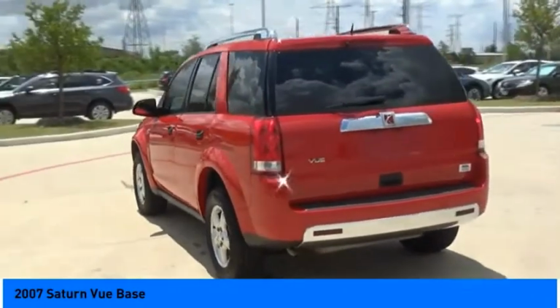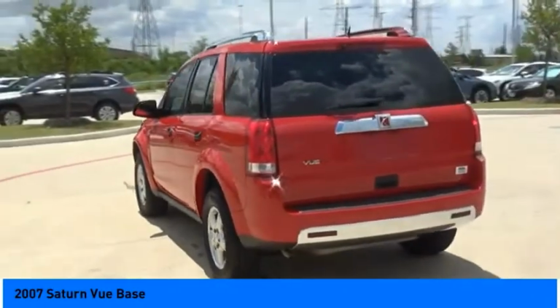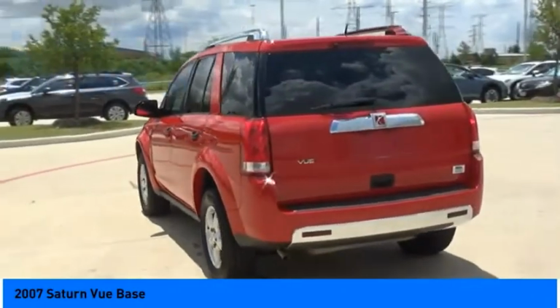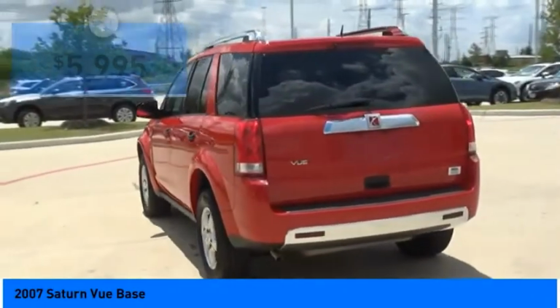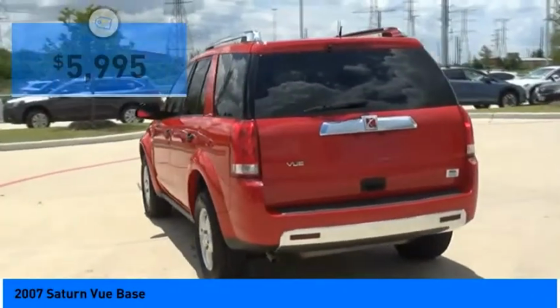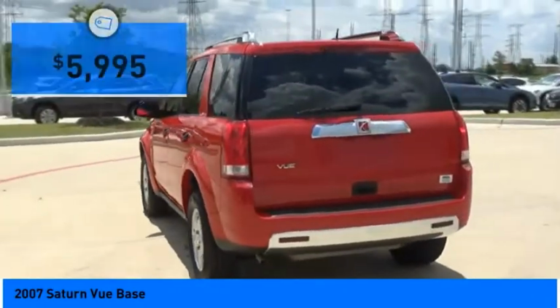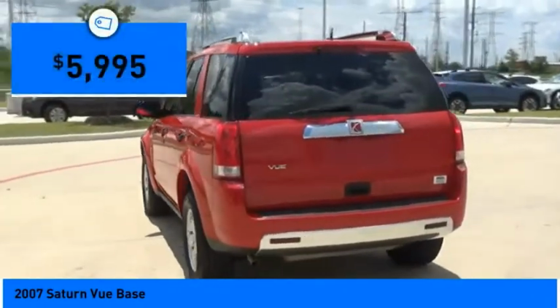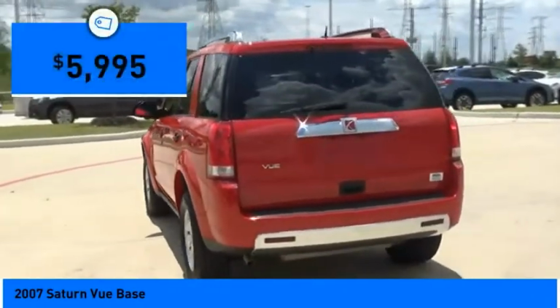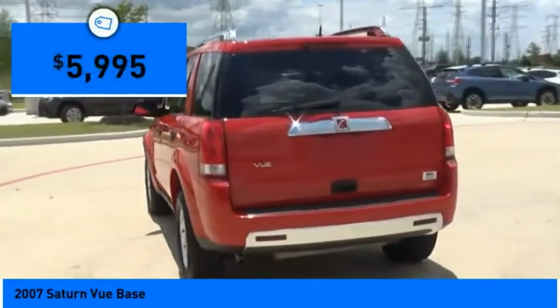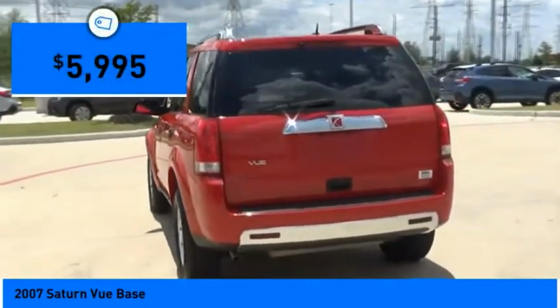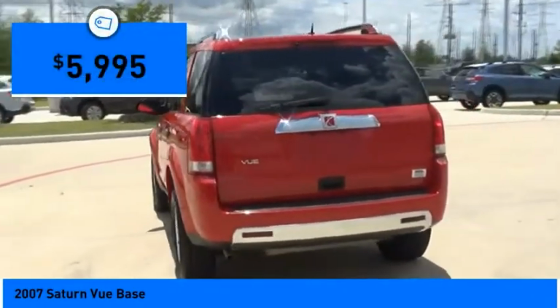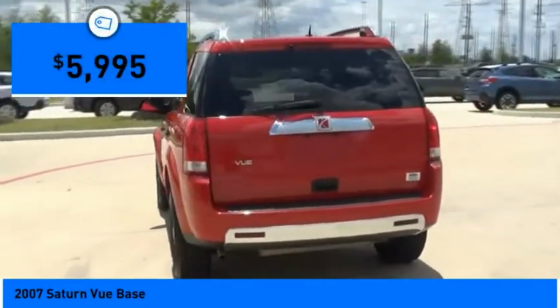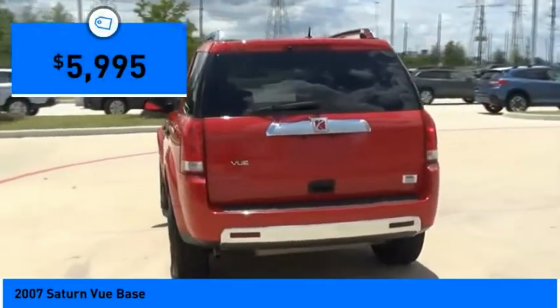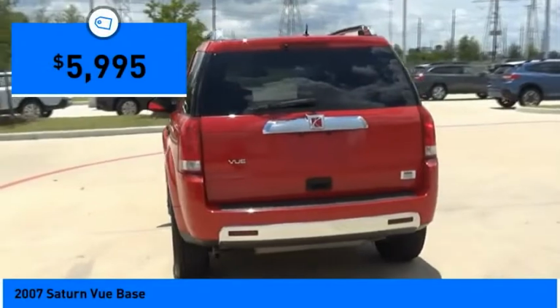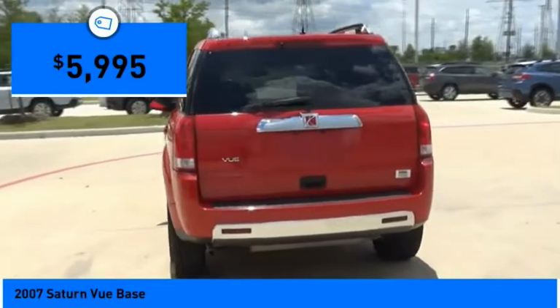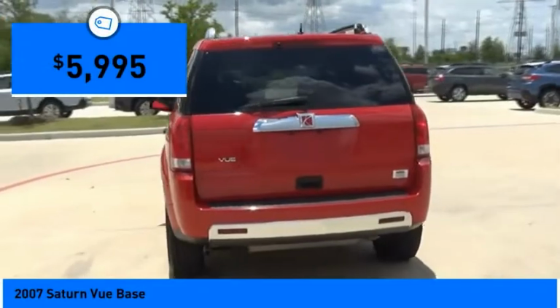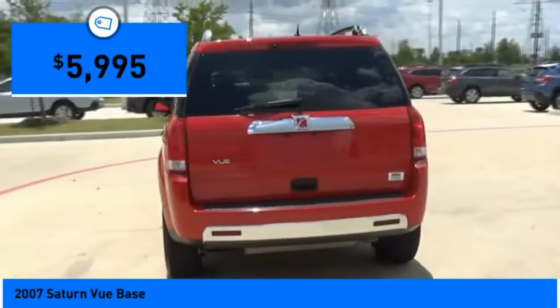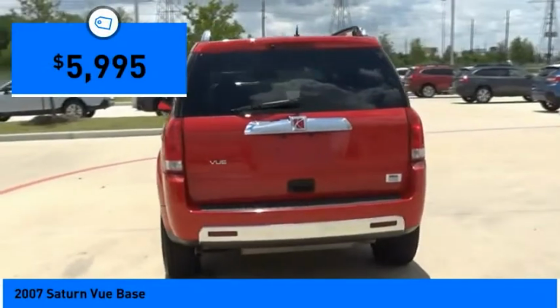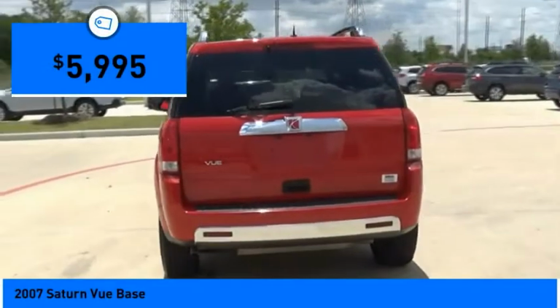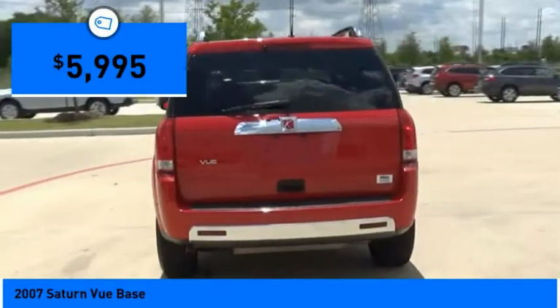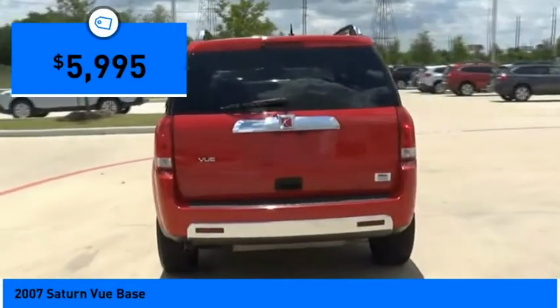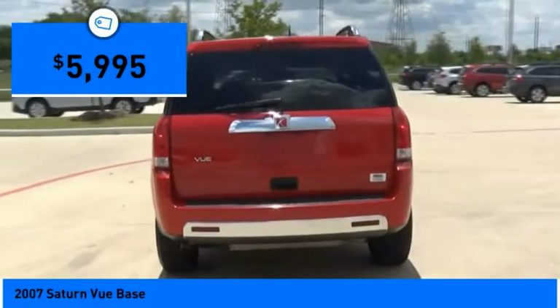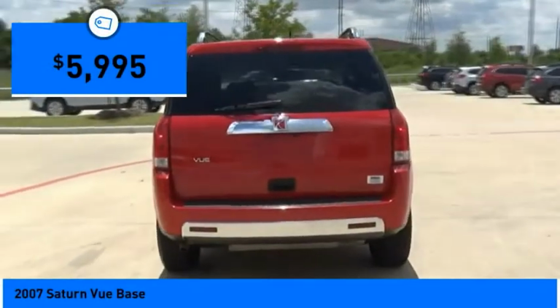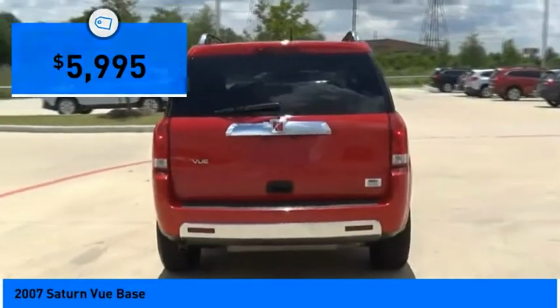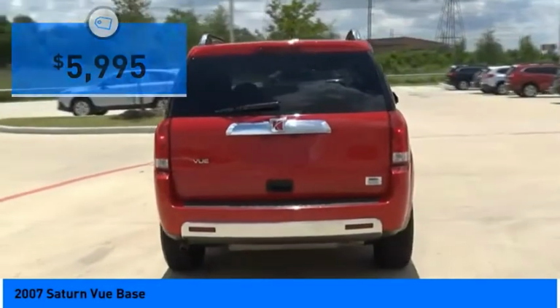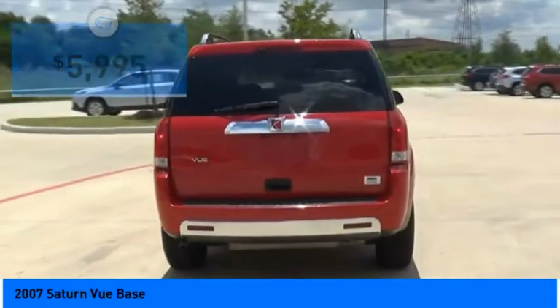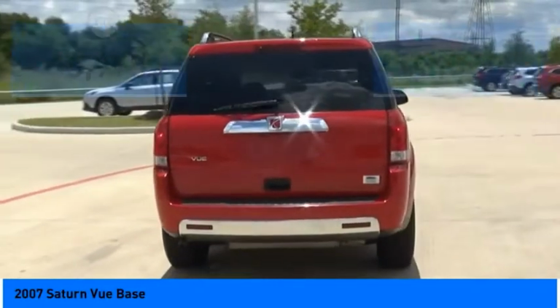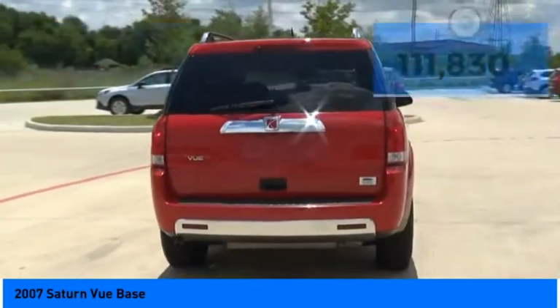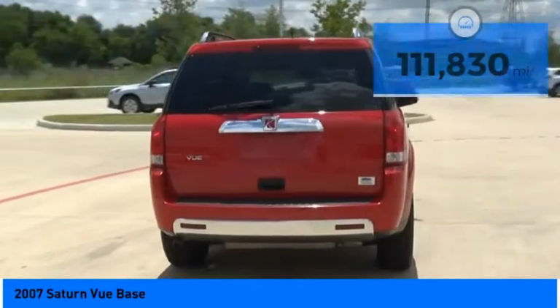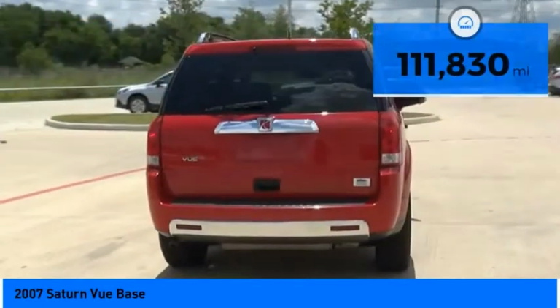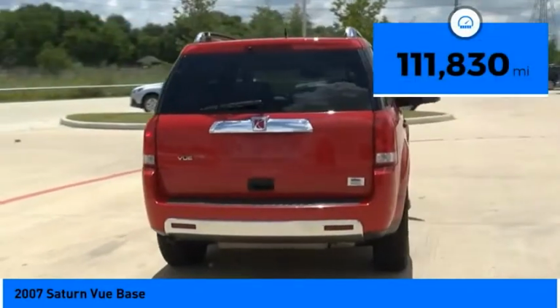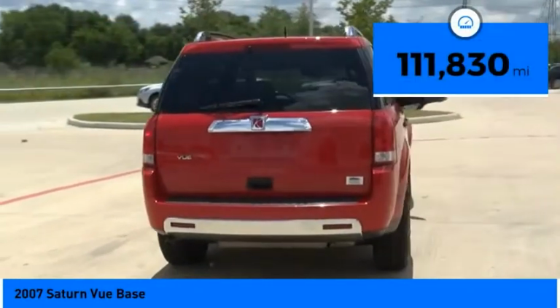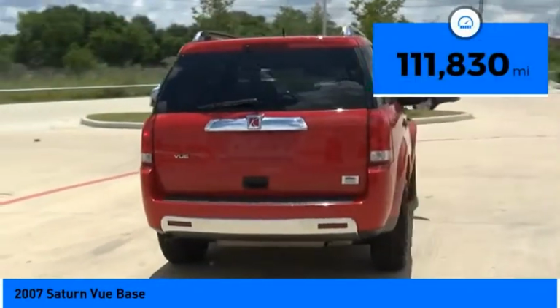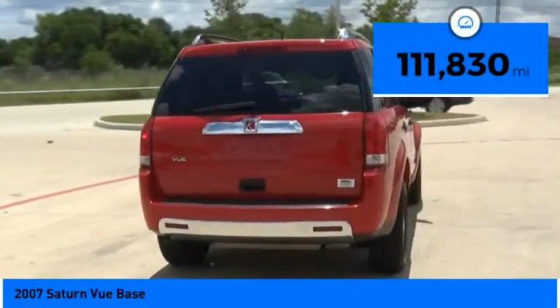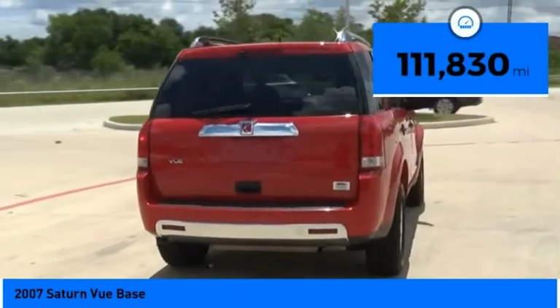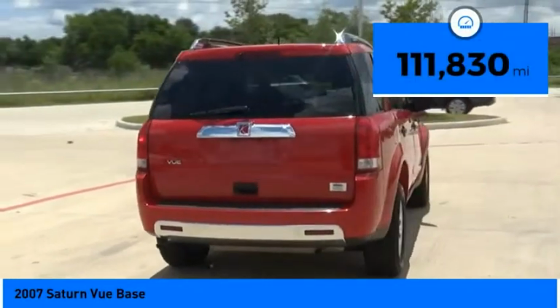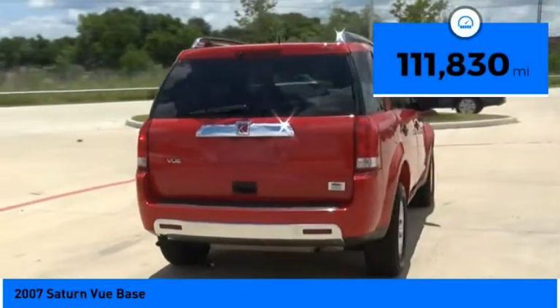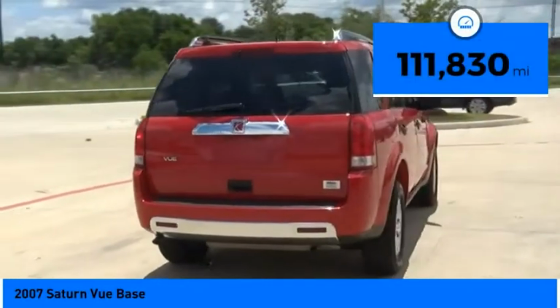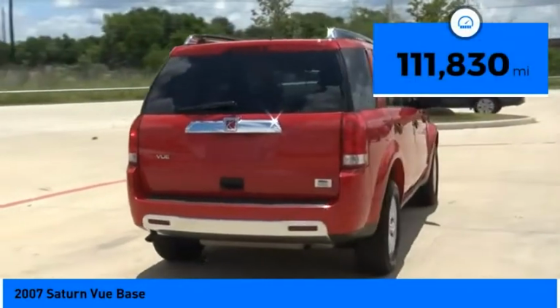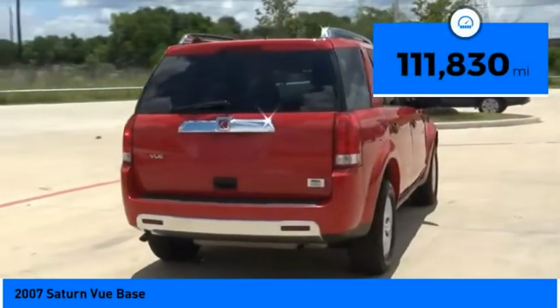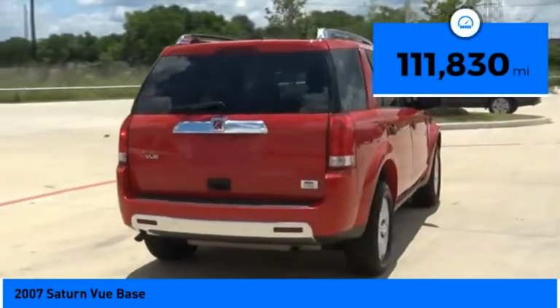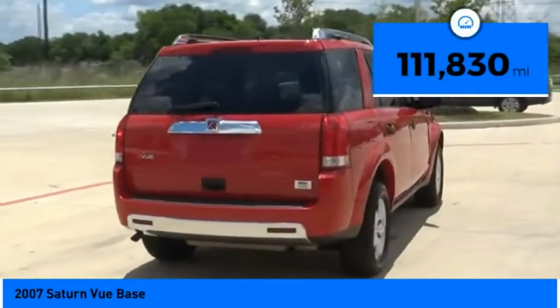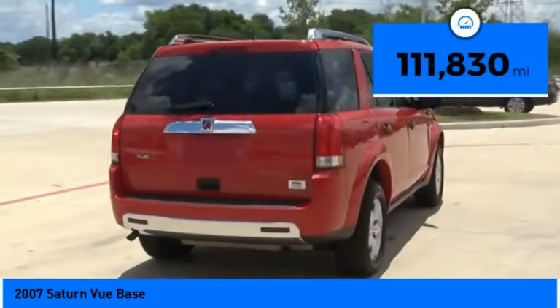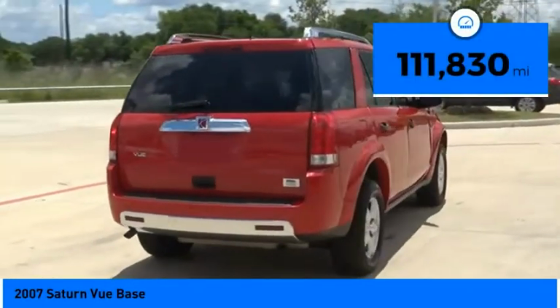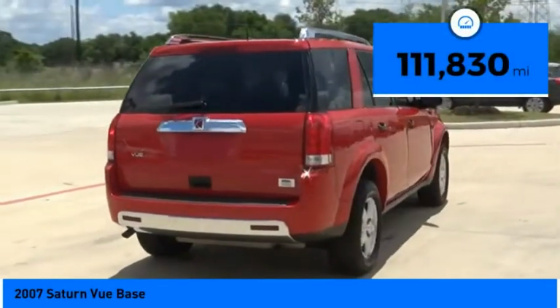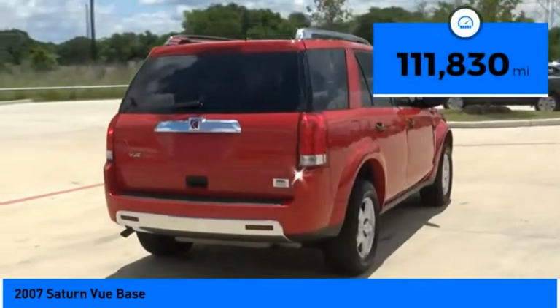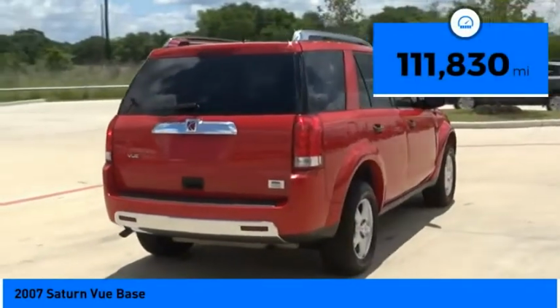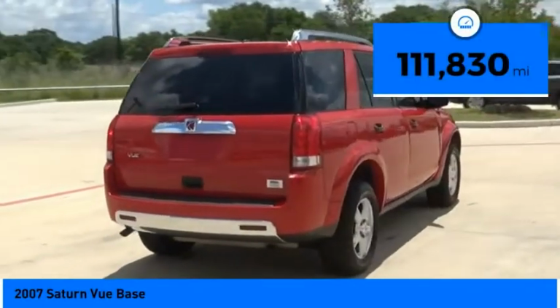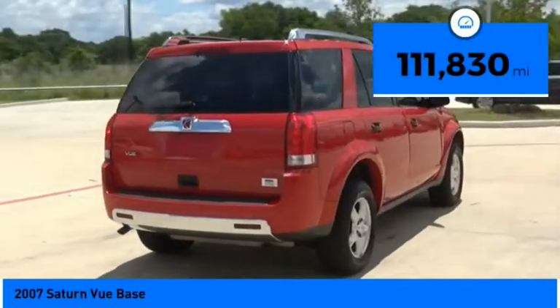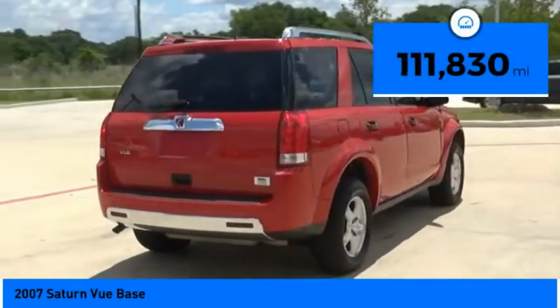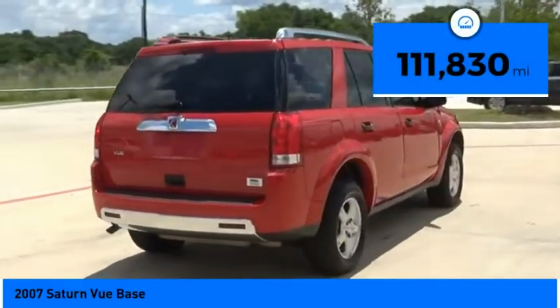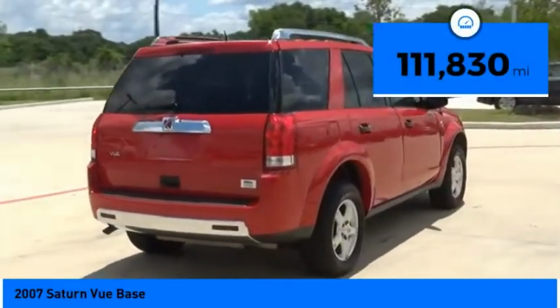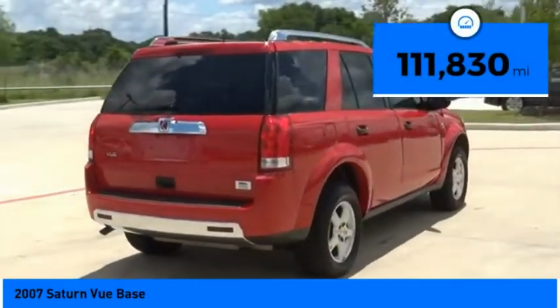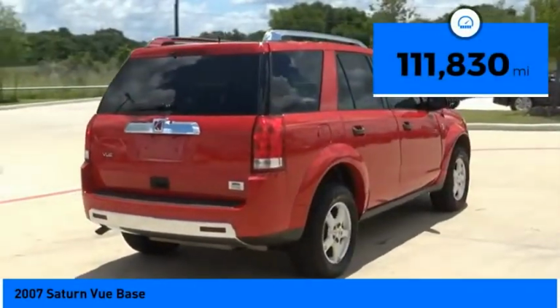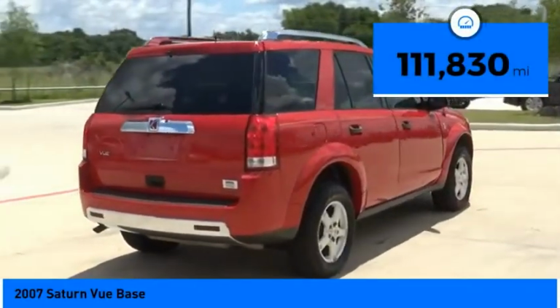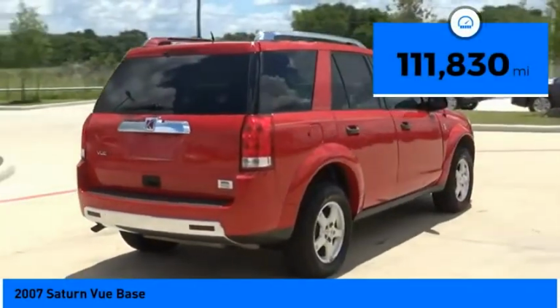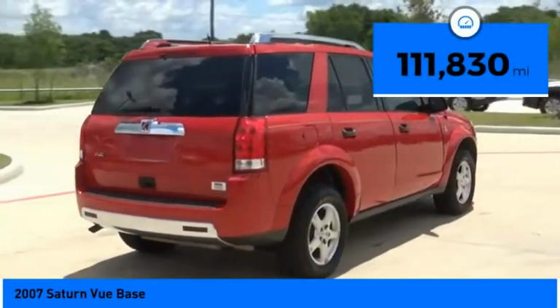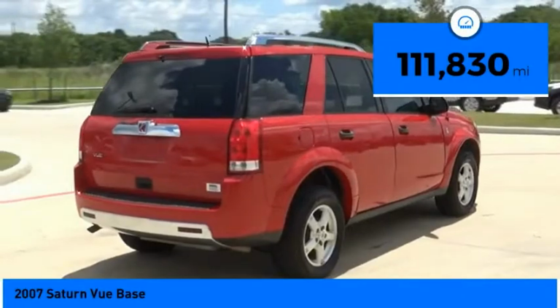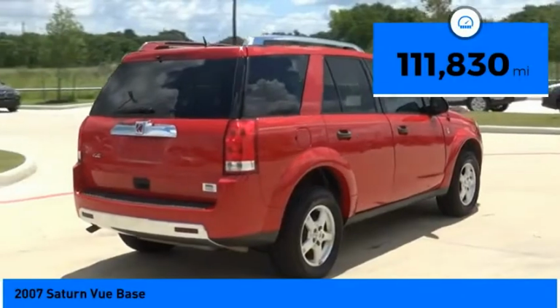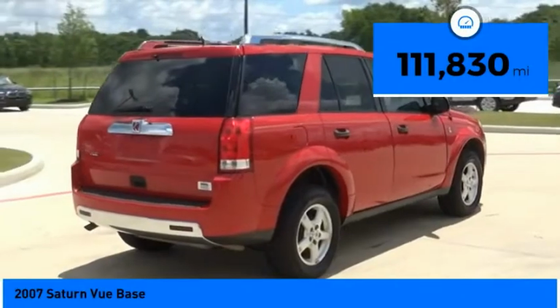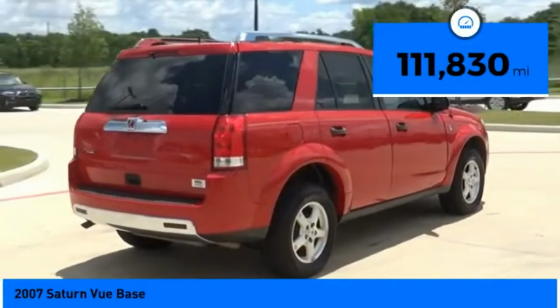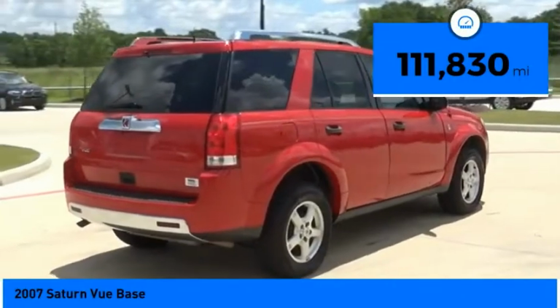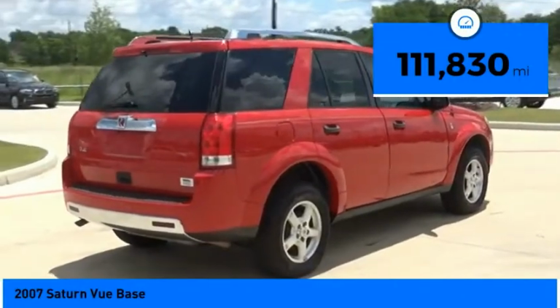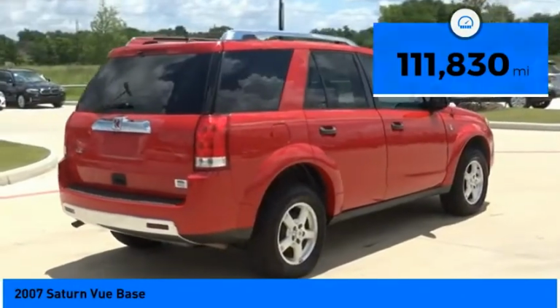And it is priced below ten thousand dollars. This vehicle has less than 115,000 miles. Here are some of this vehicle's great options.